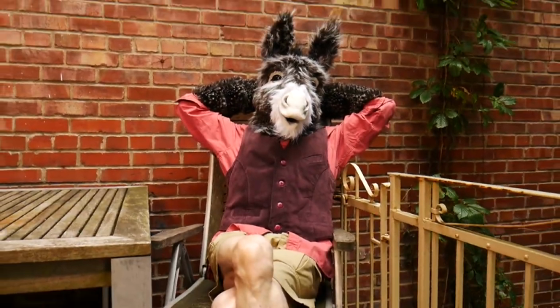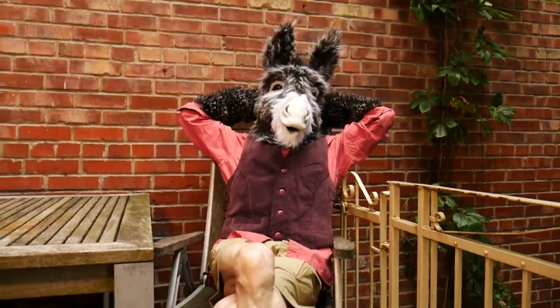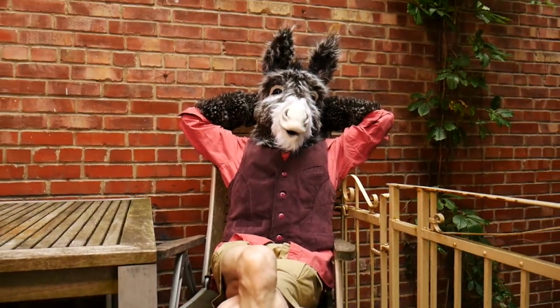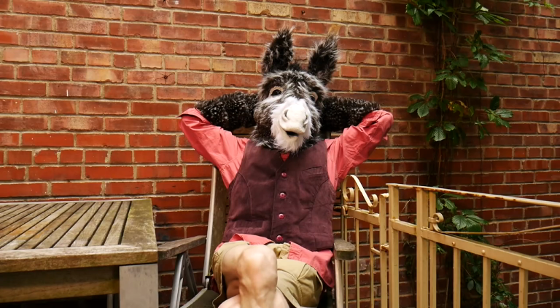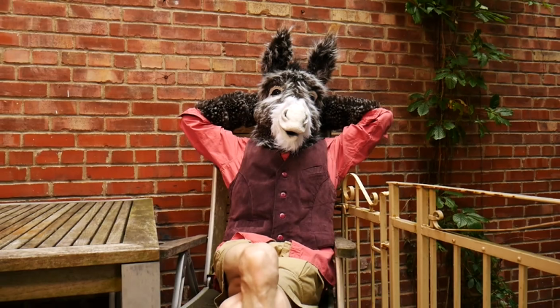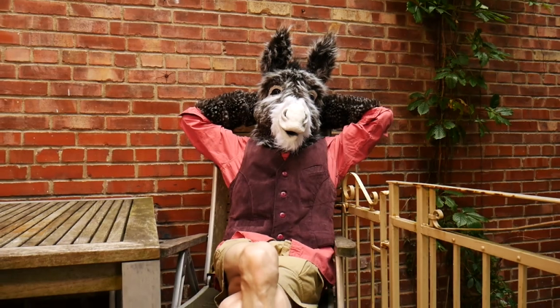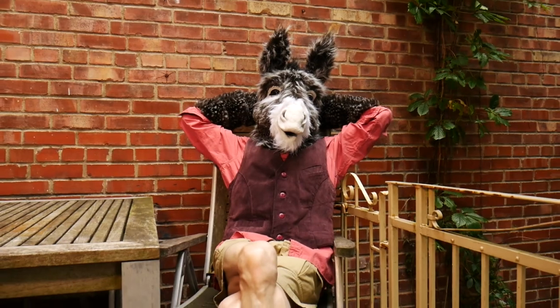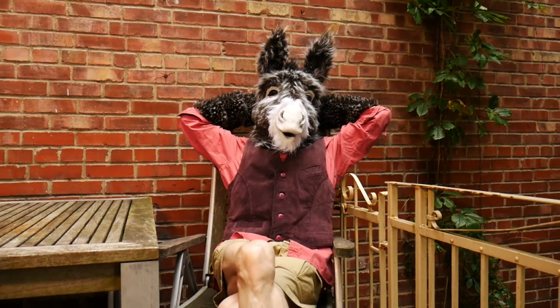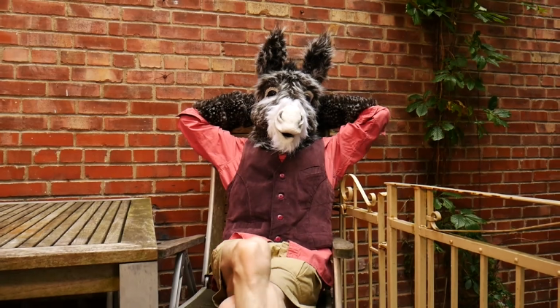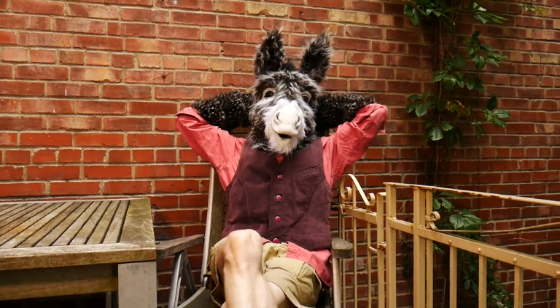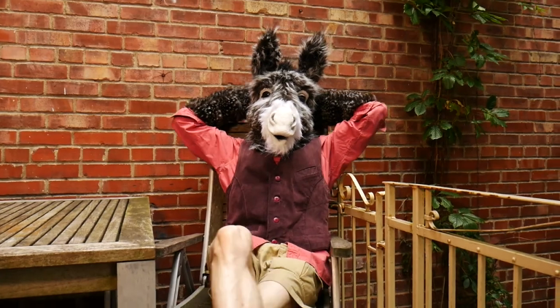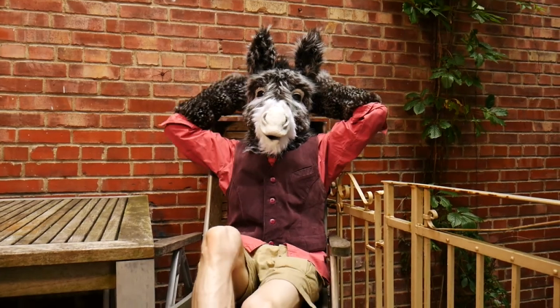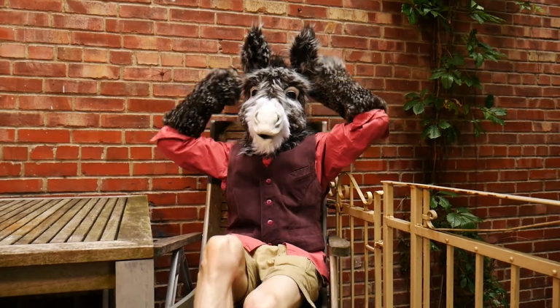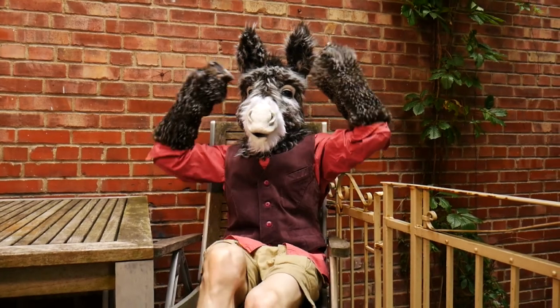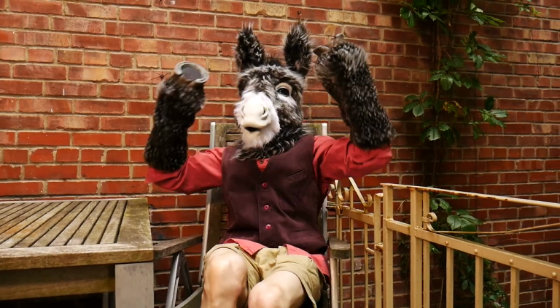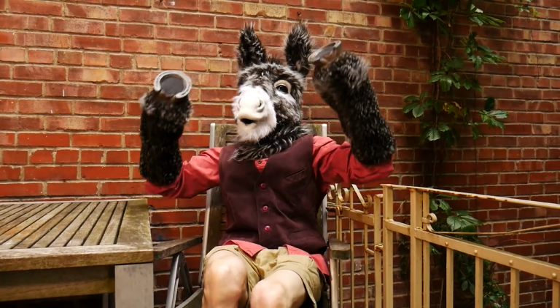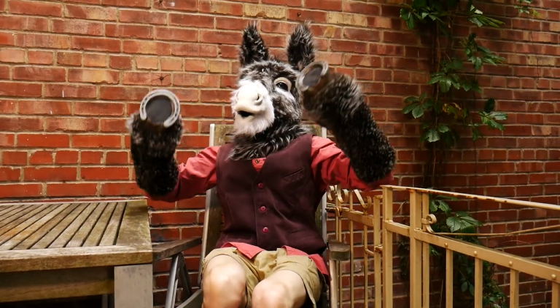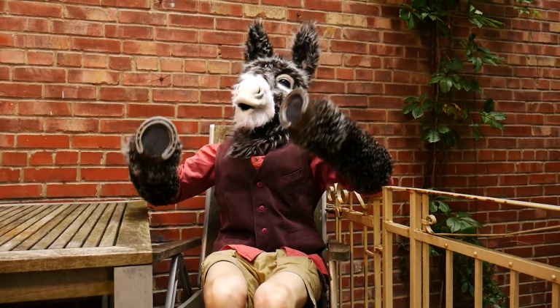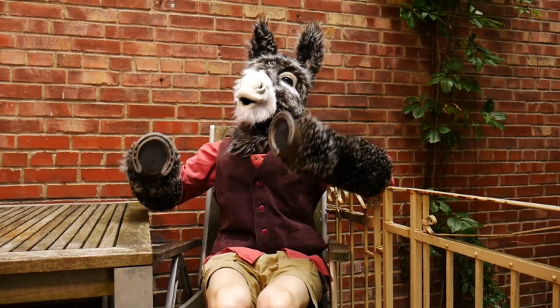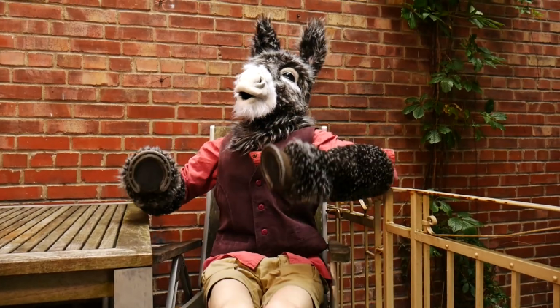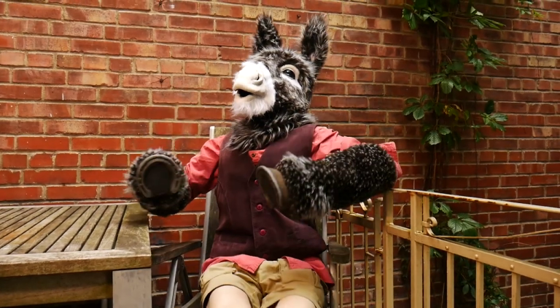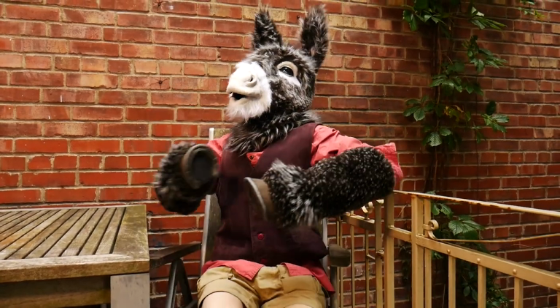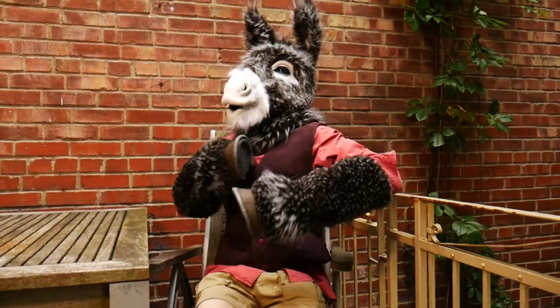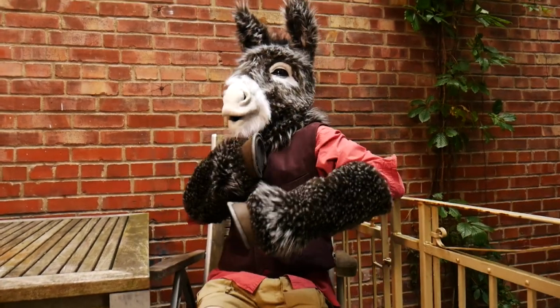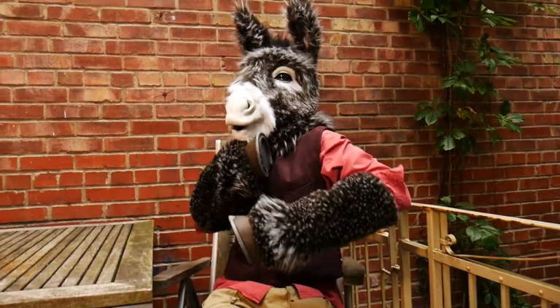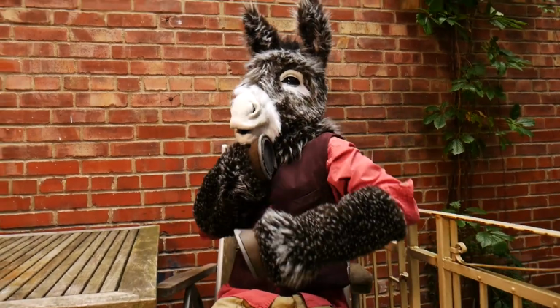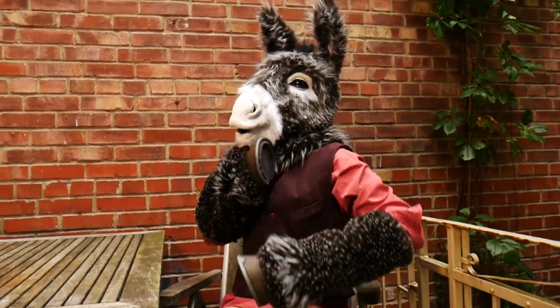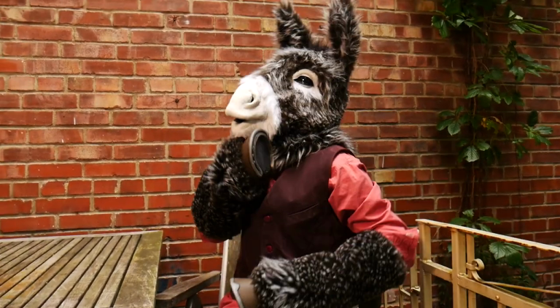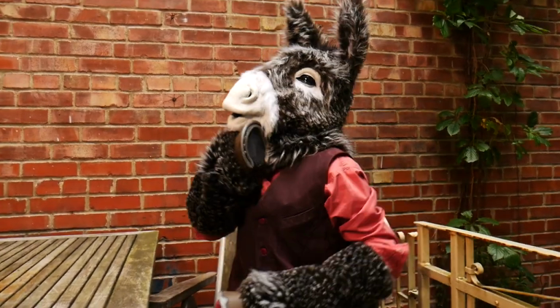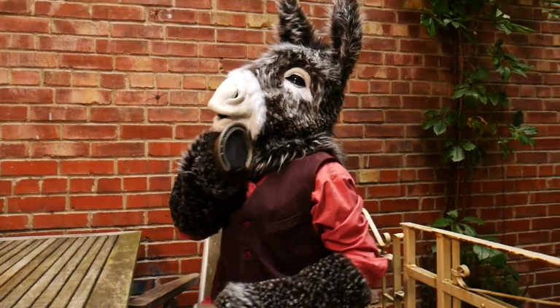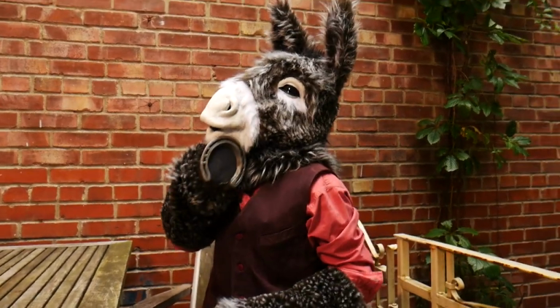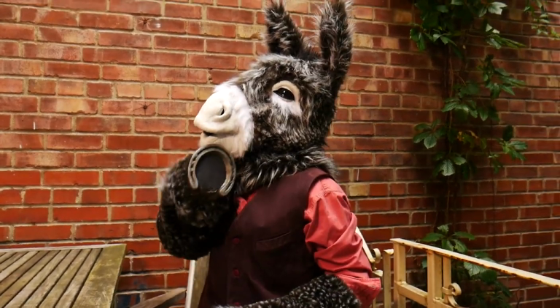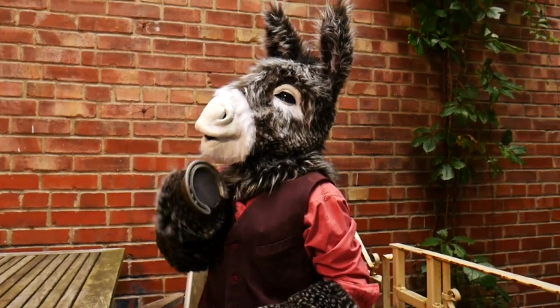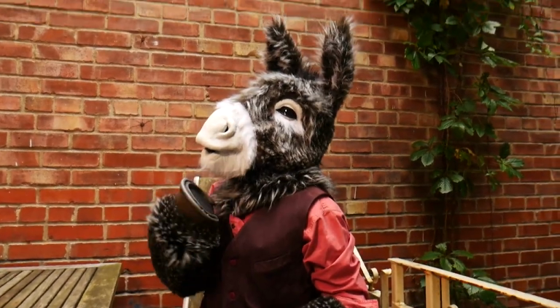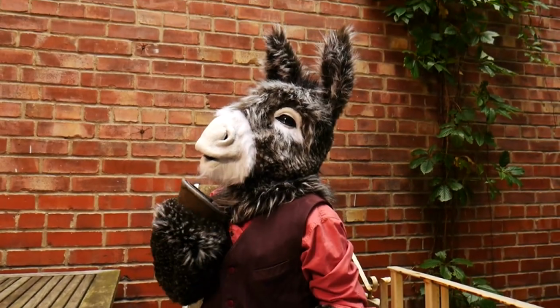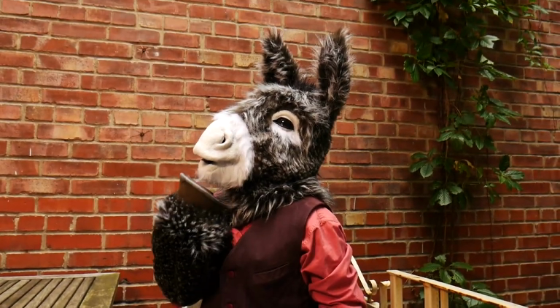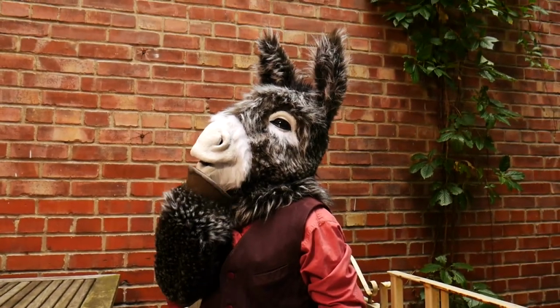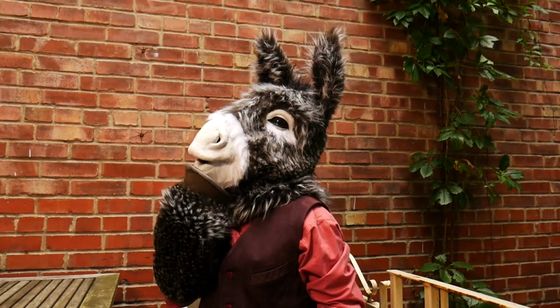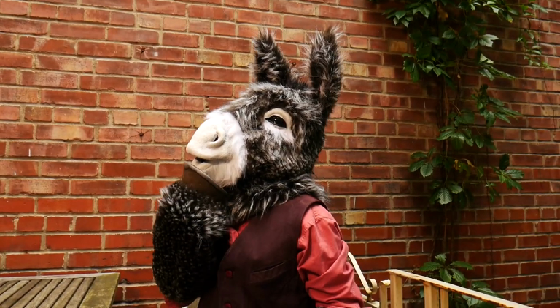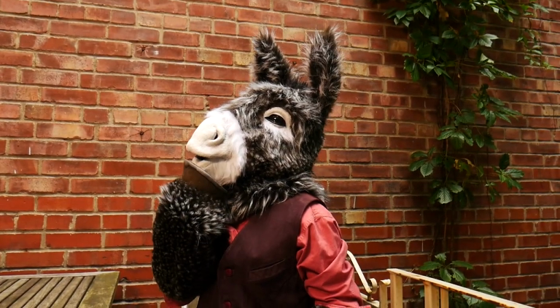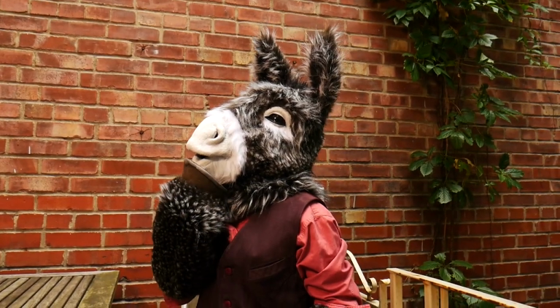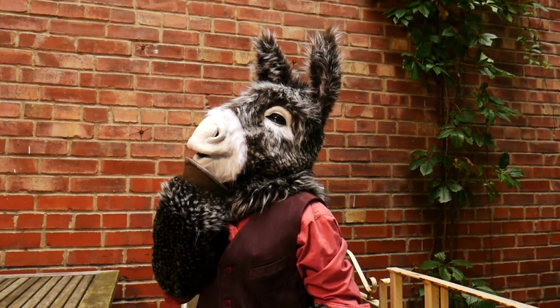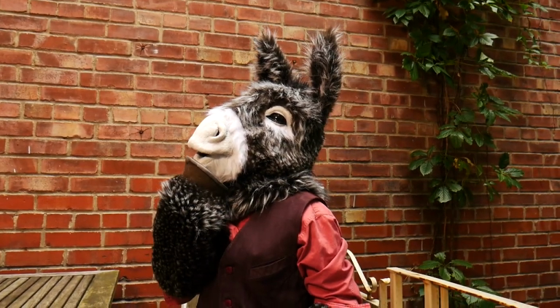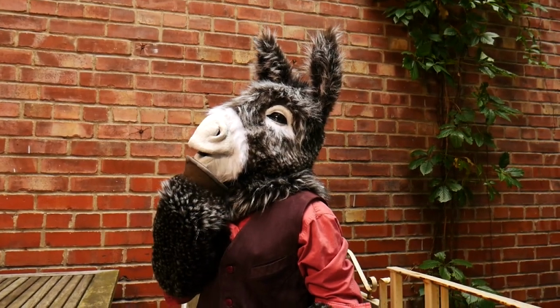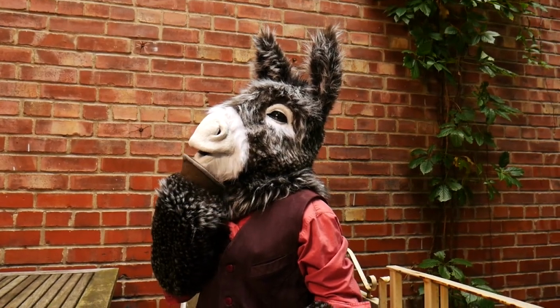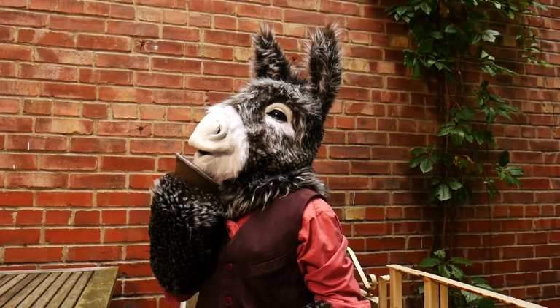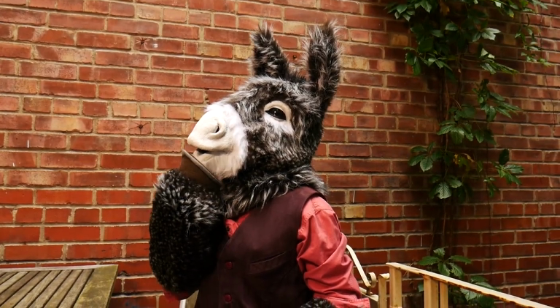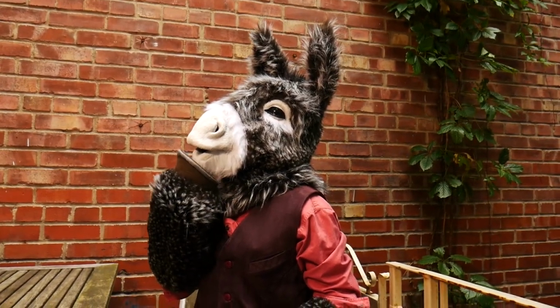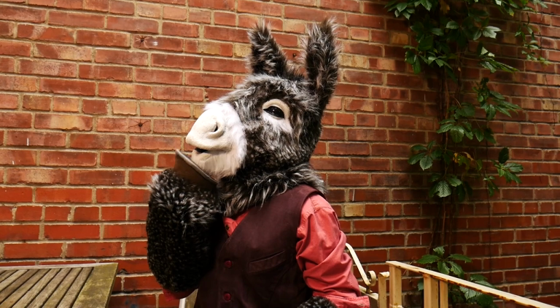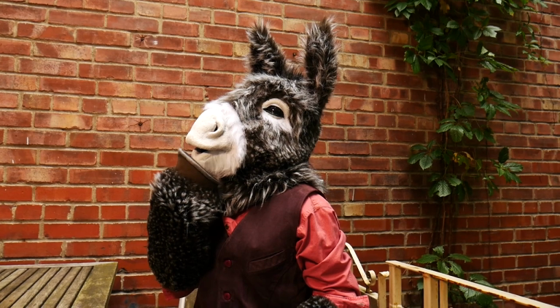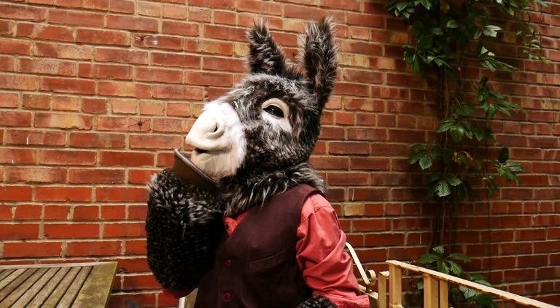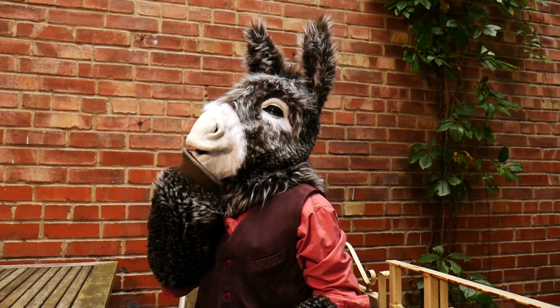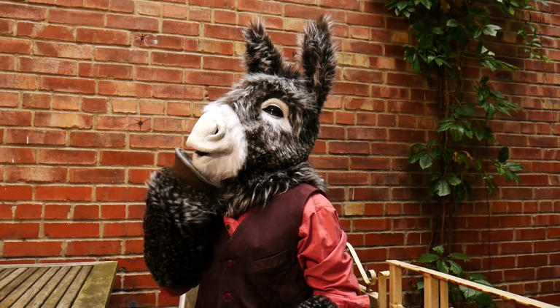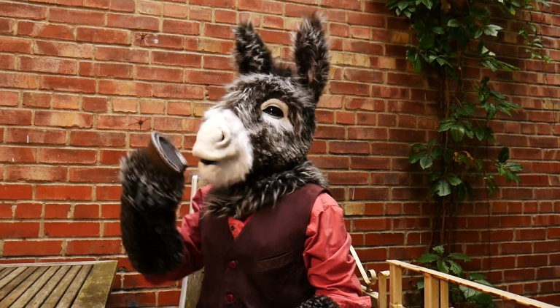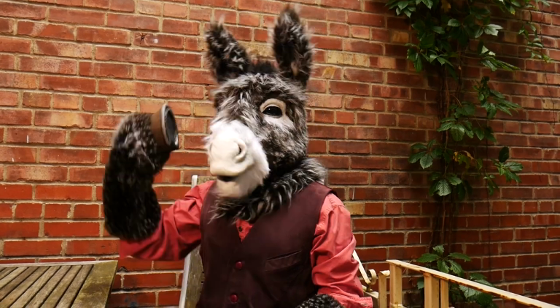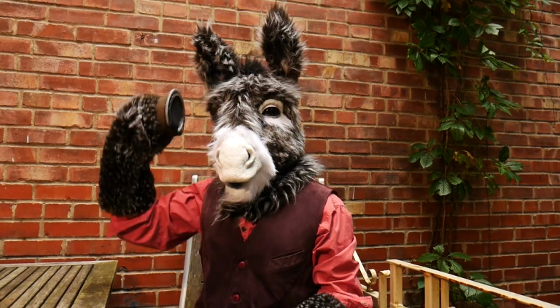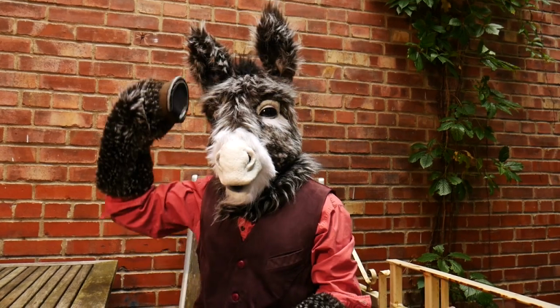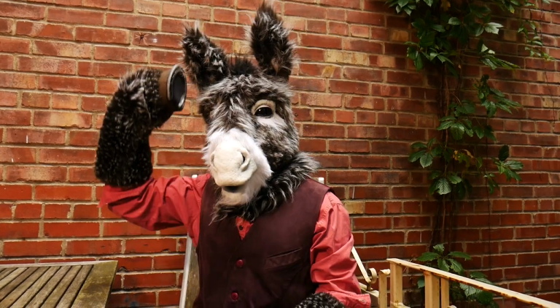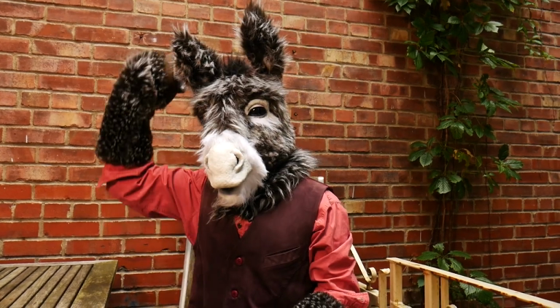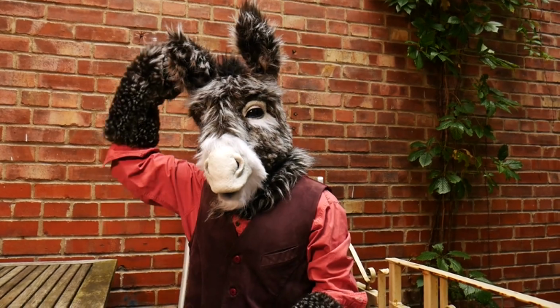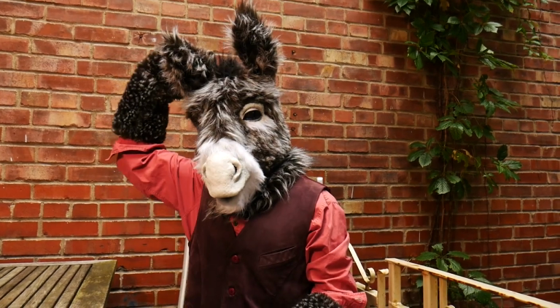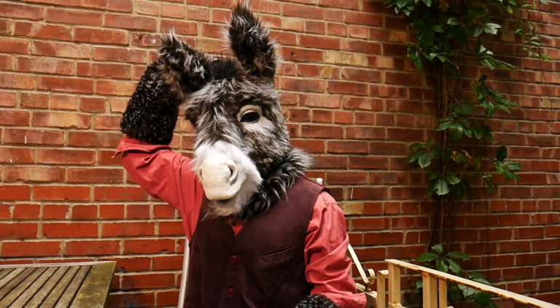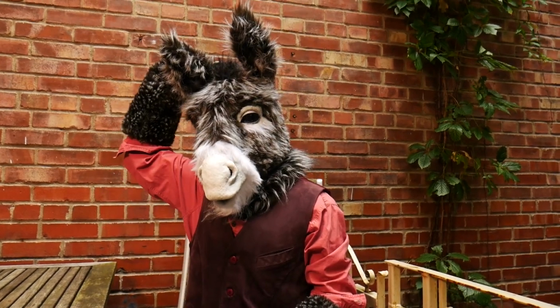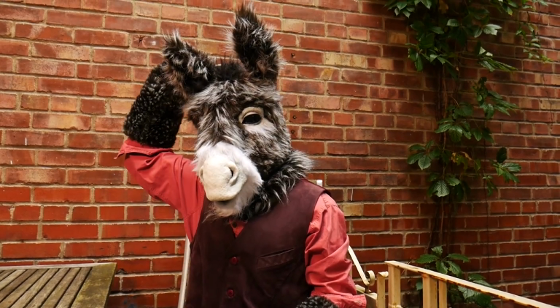I can create masks and puppets for you. To discuss your projects, just email me at creatureist@gmail.com.